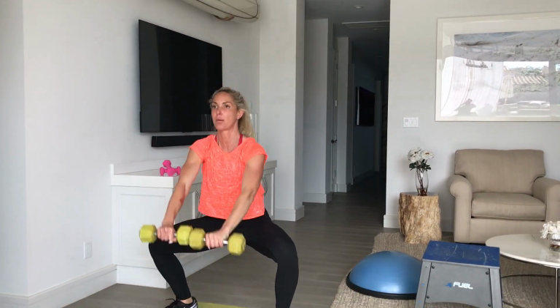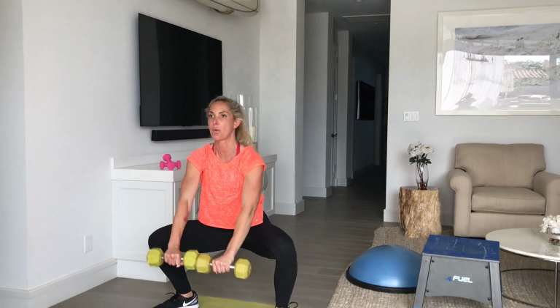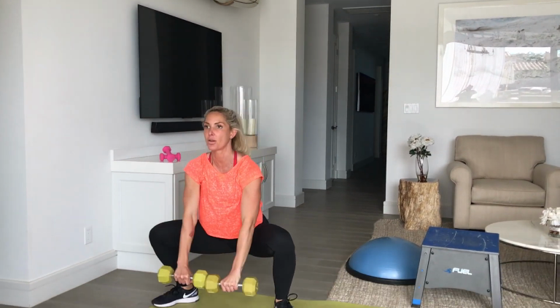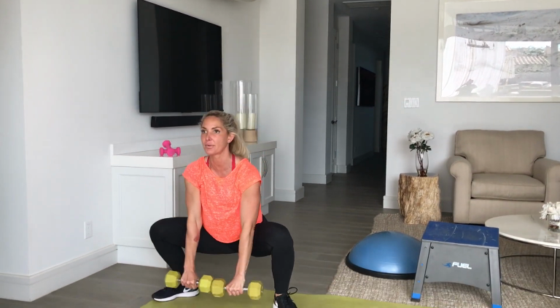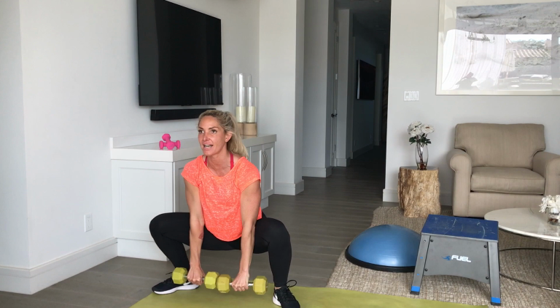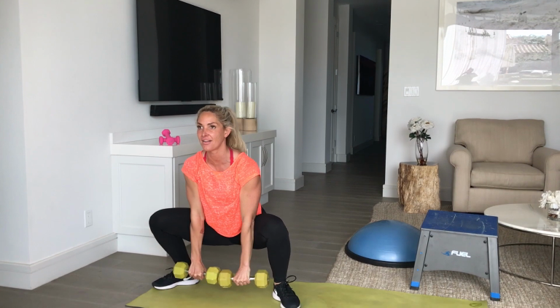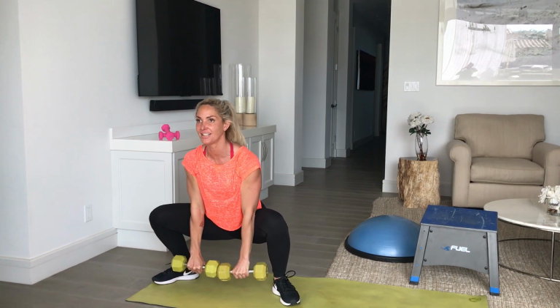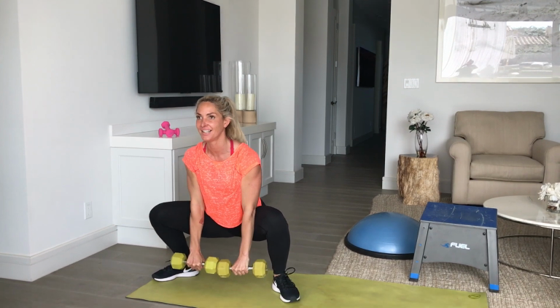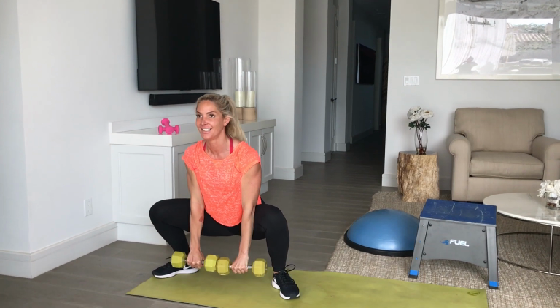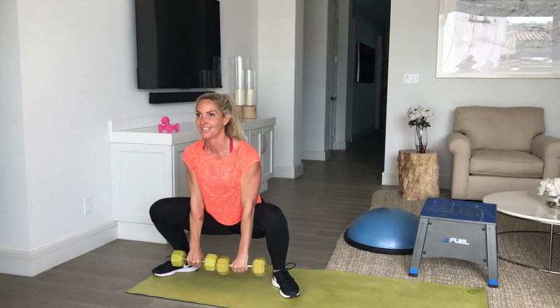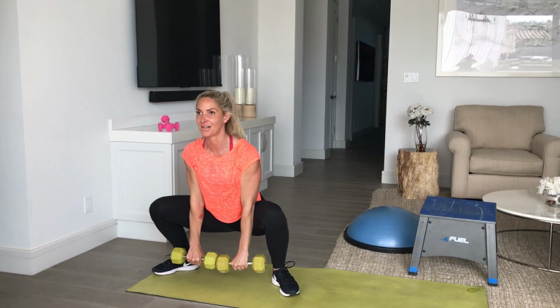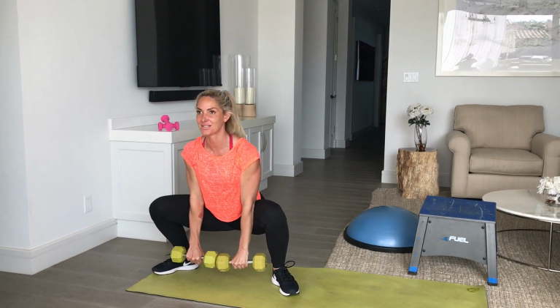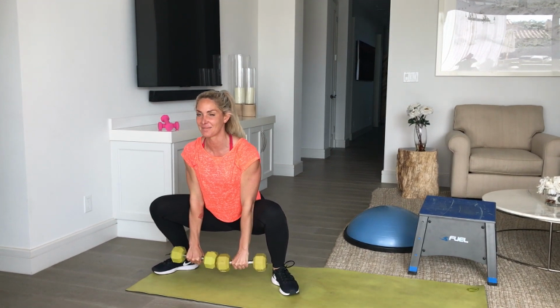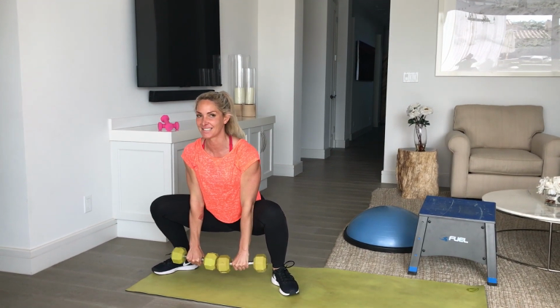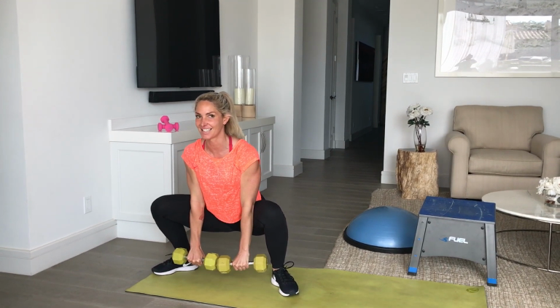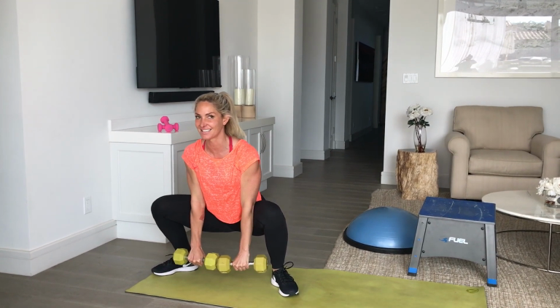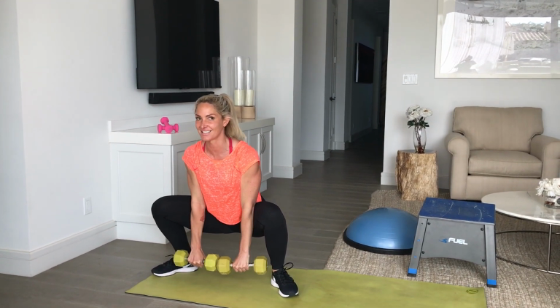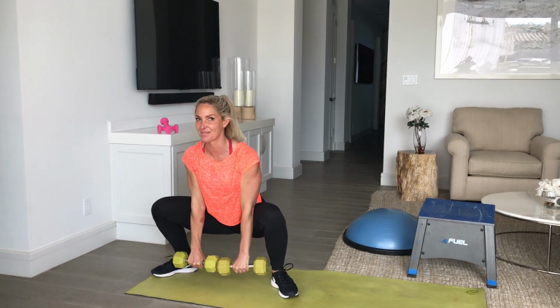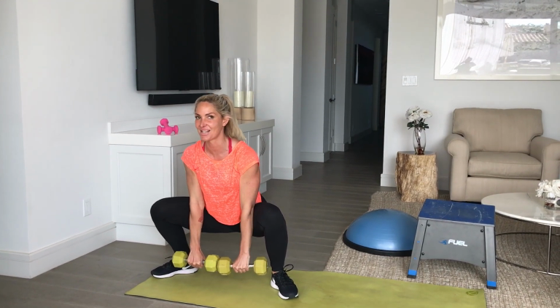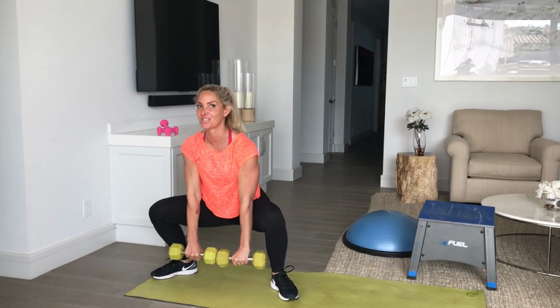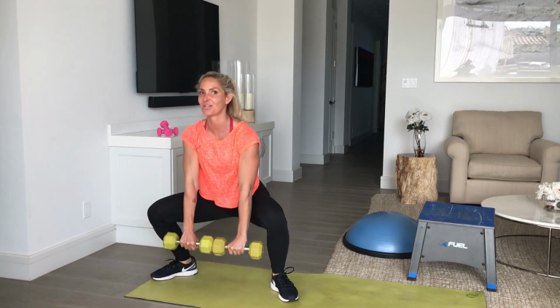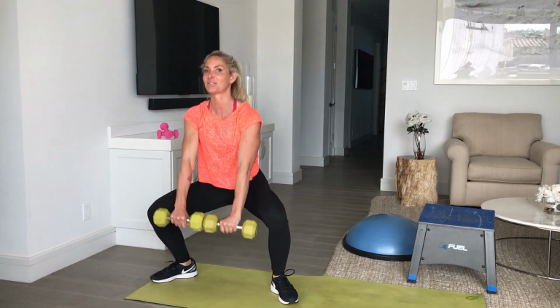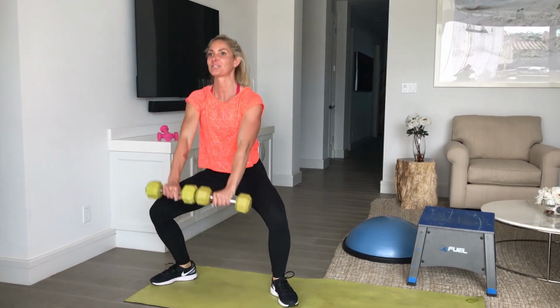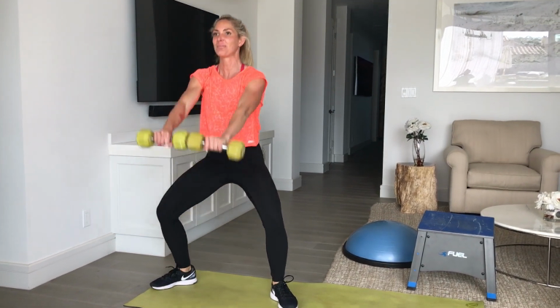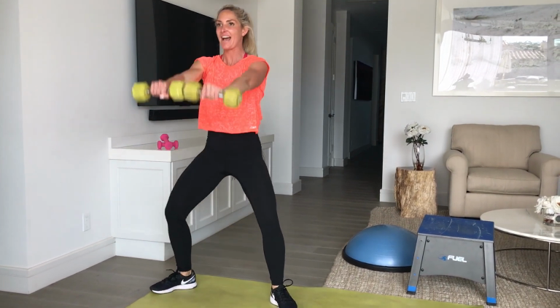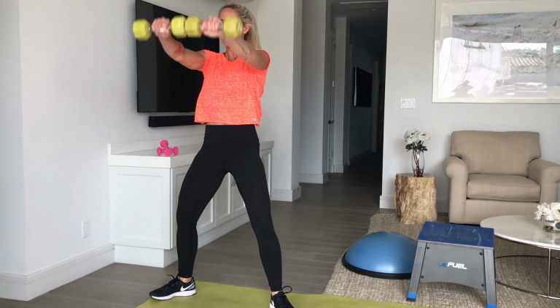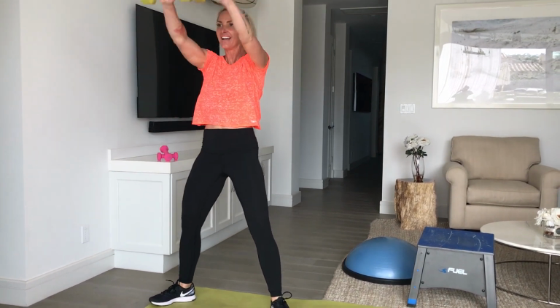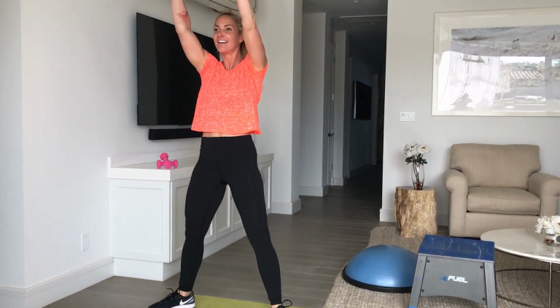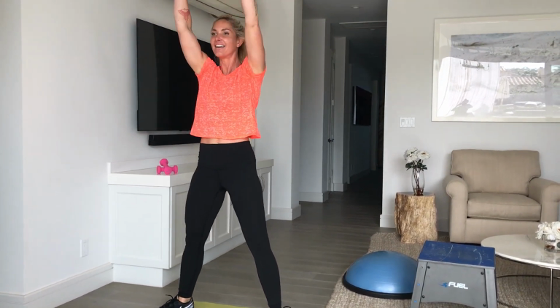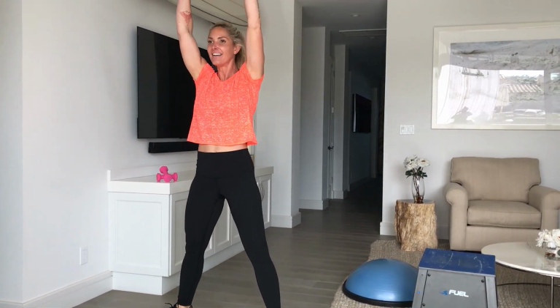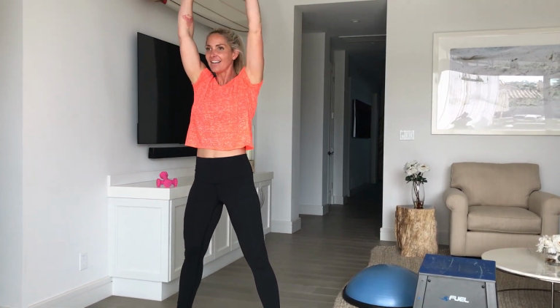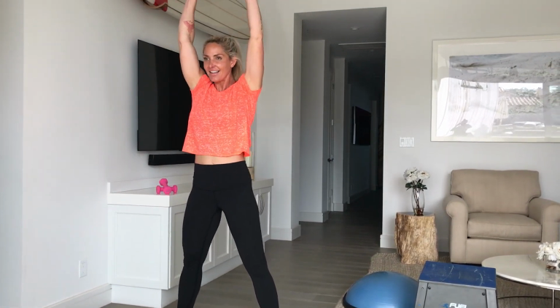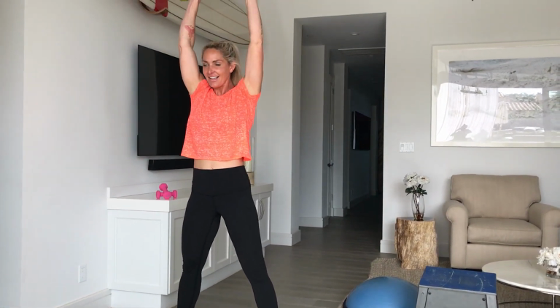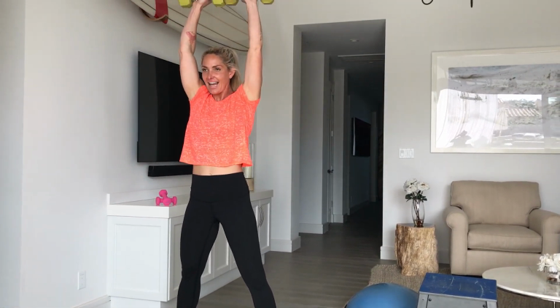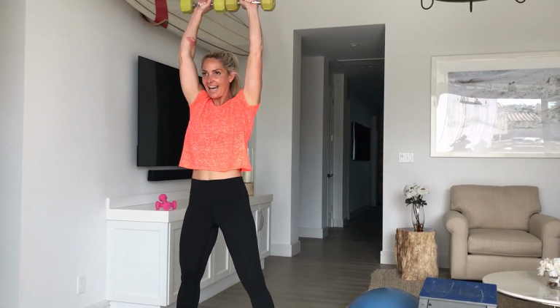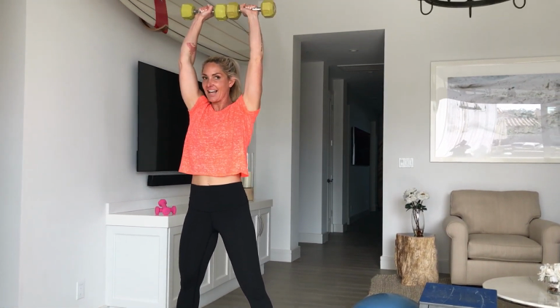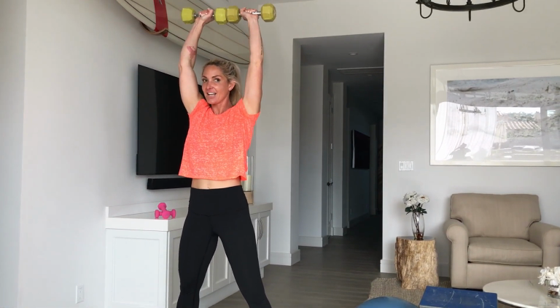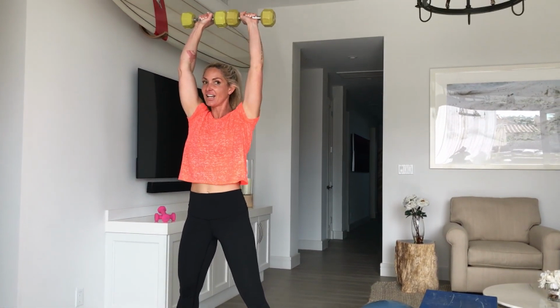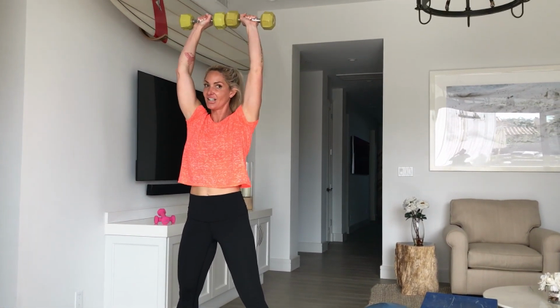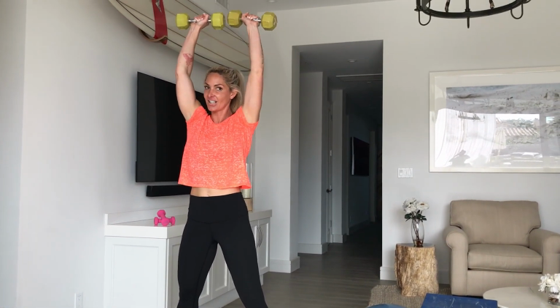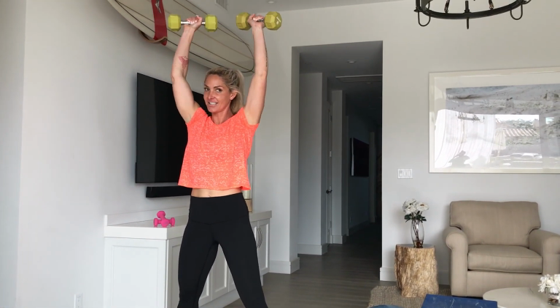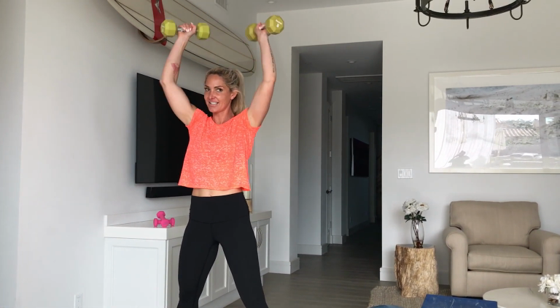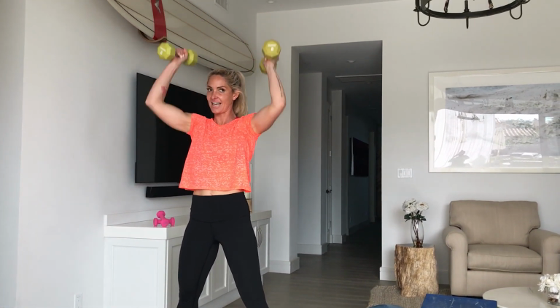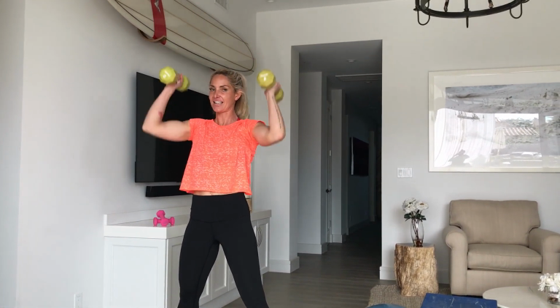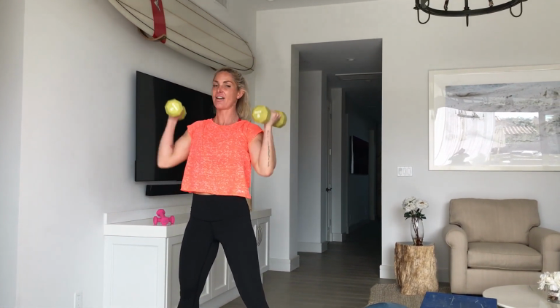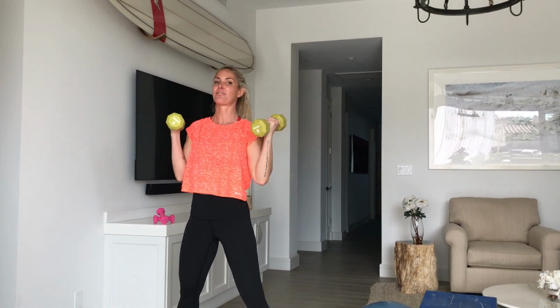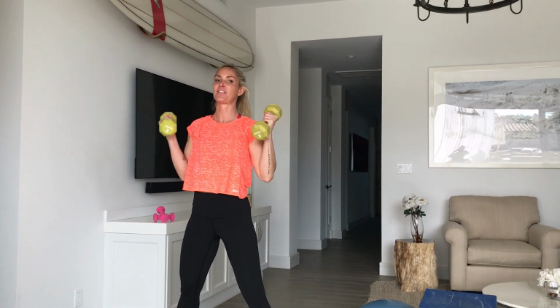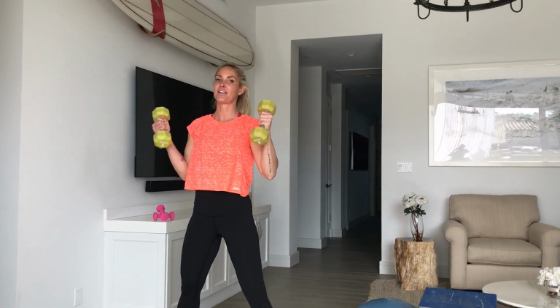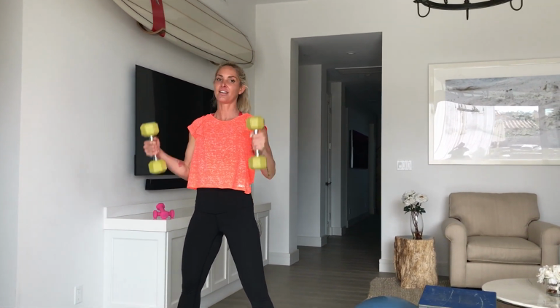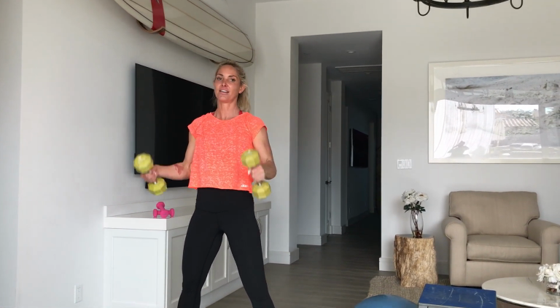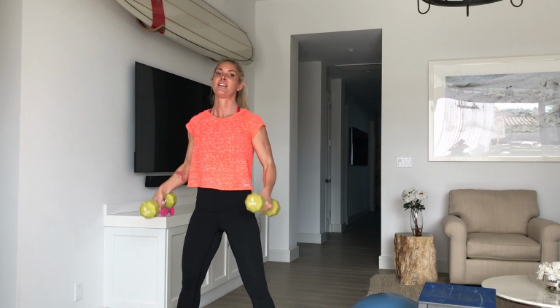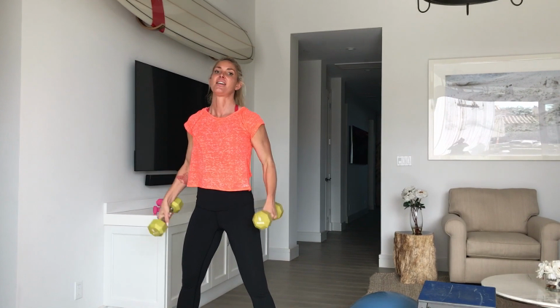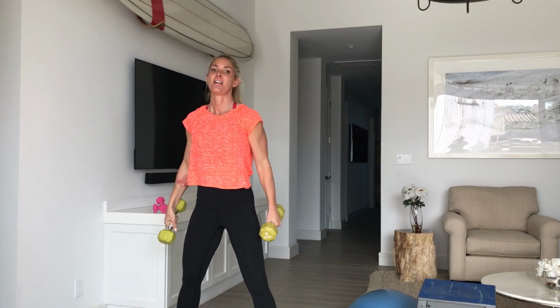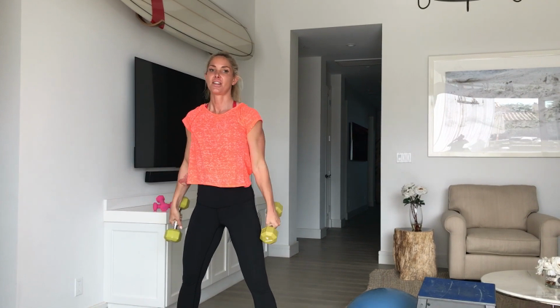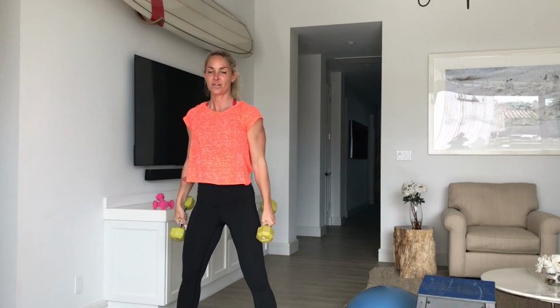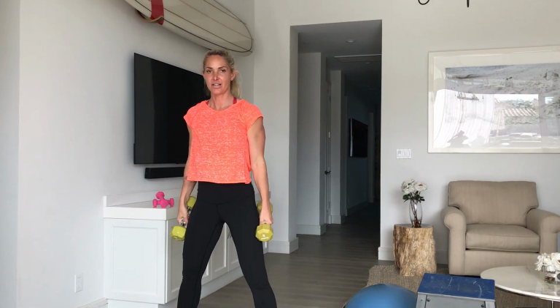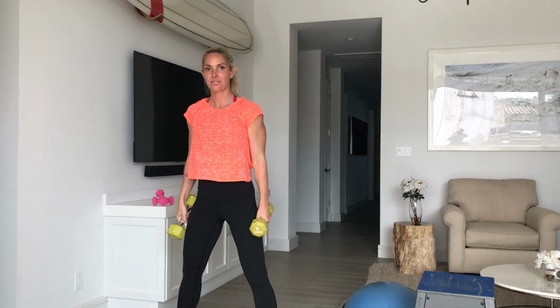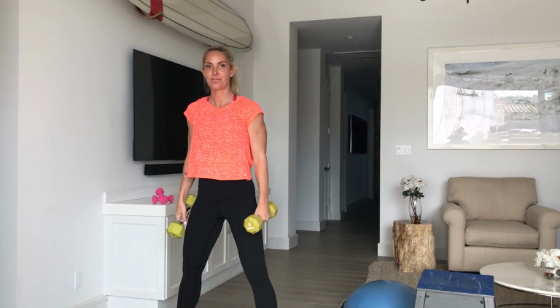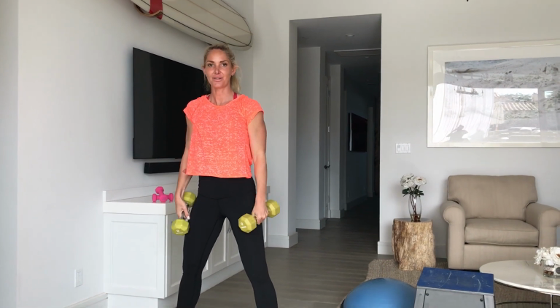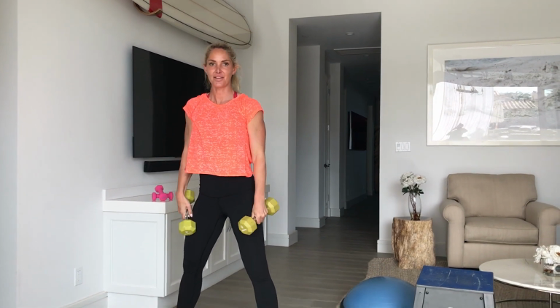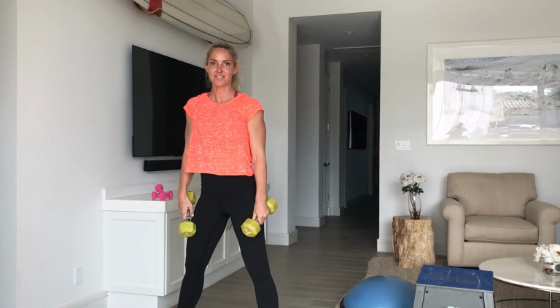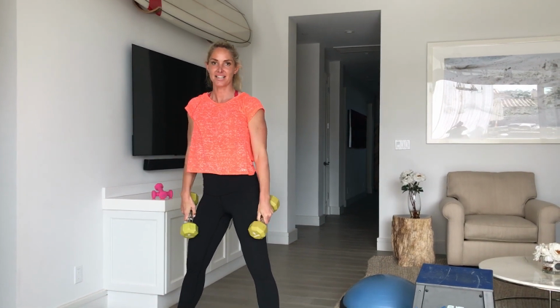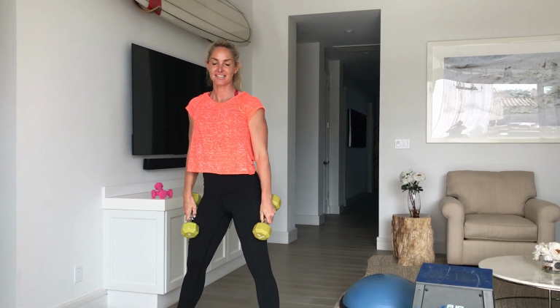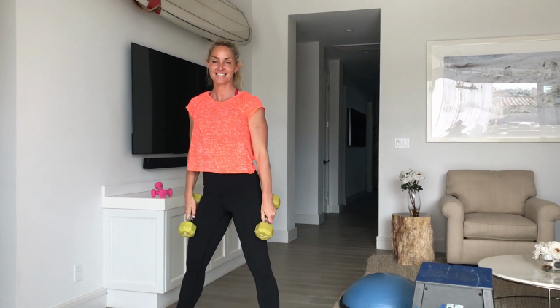Drop all the way down. Notice that my chest is up, my shoulders are back. And you're going to stay in that for 30 to 45 seconds.